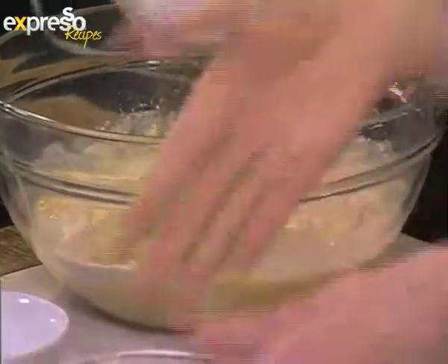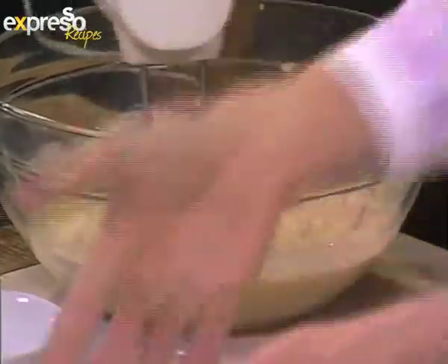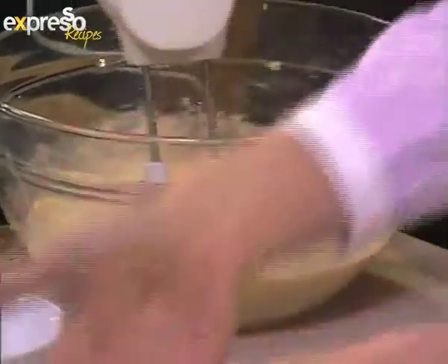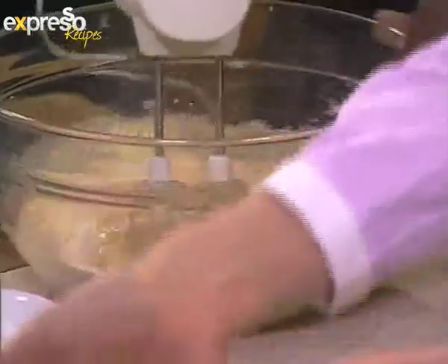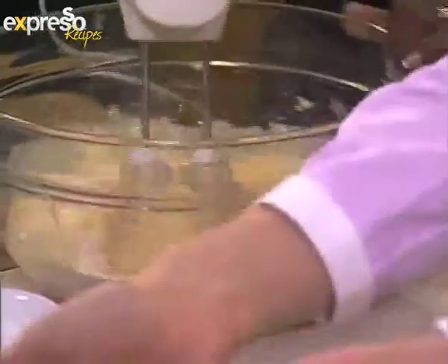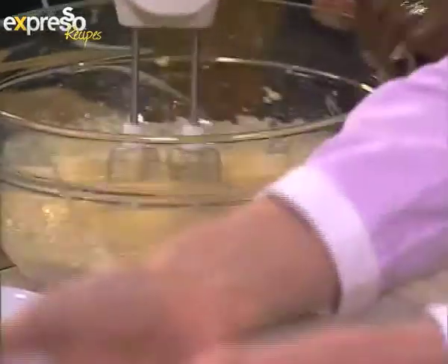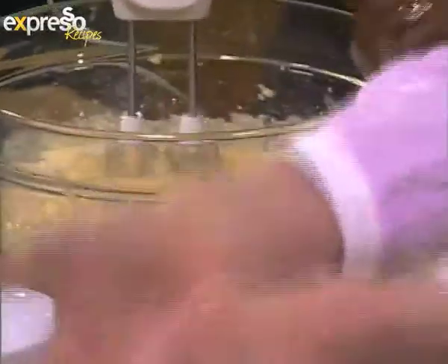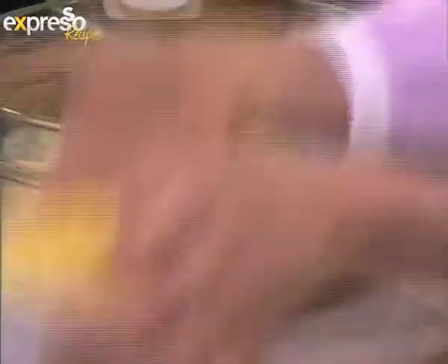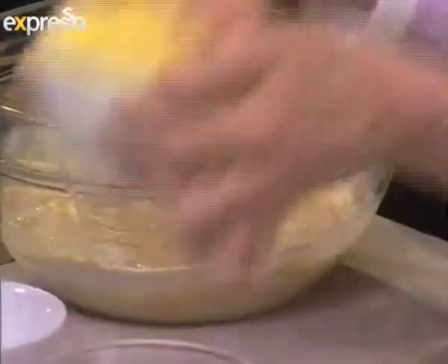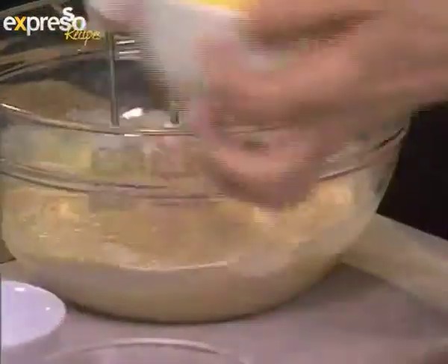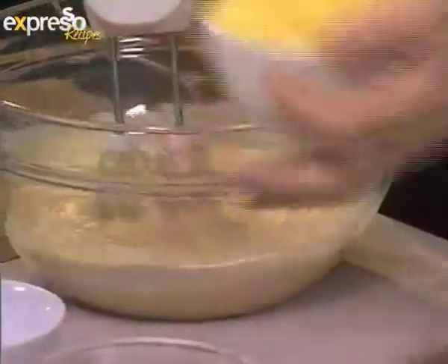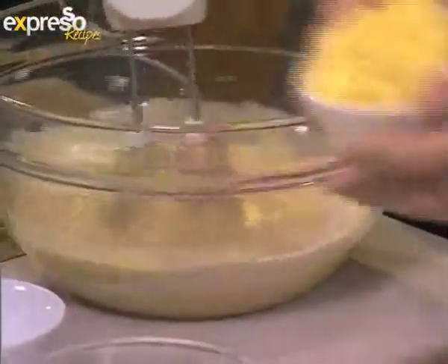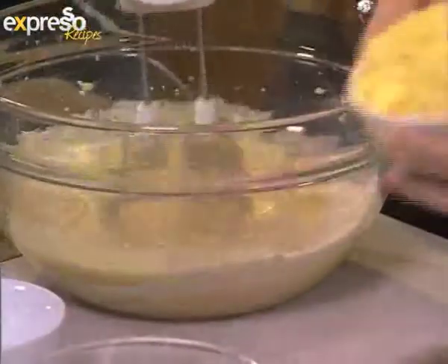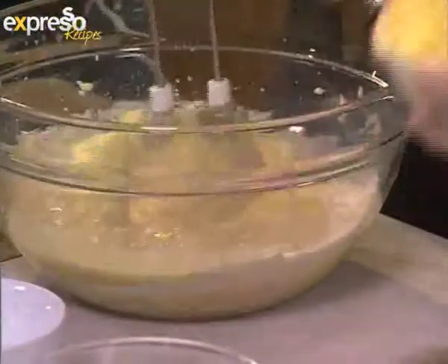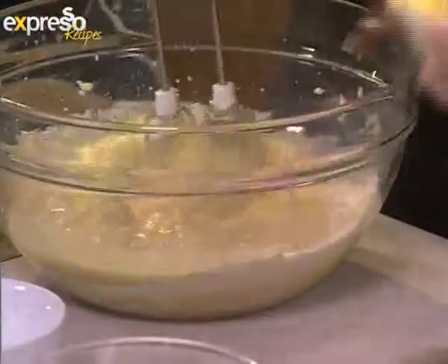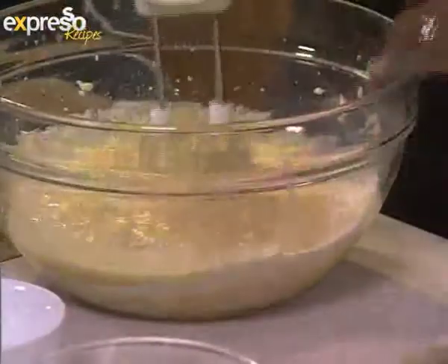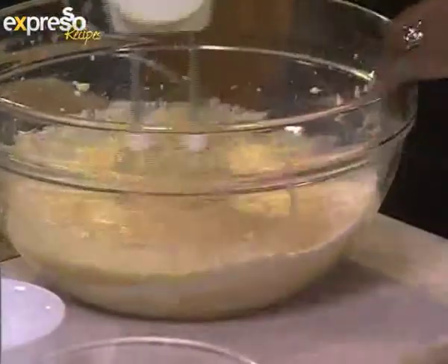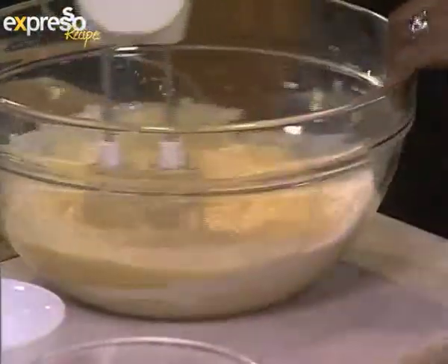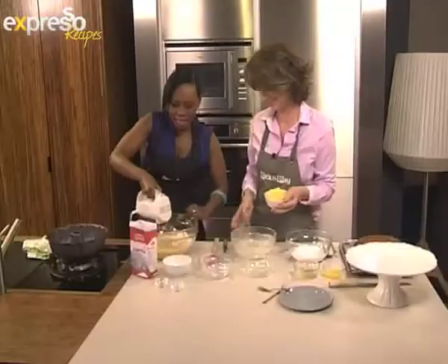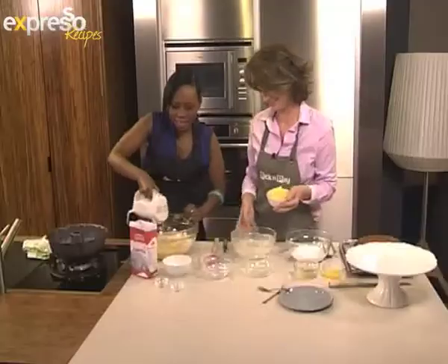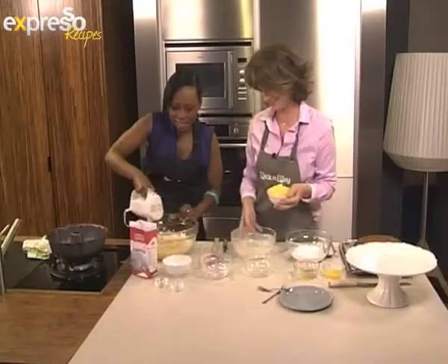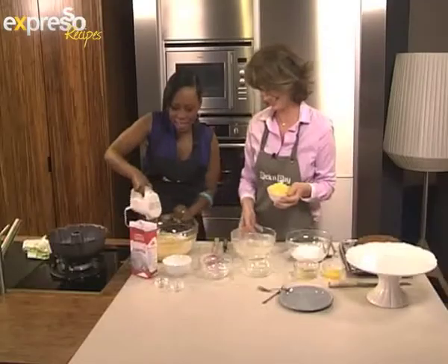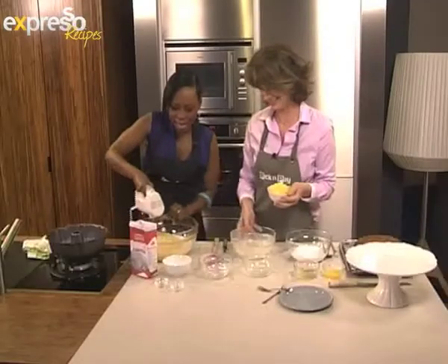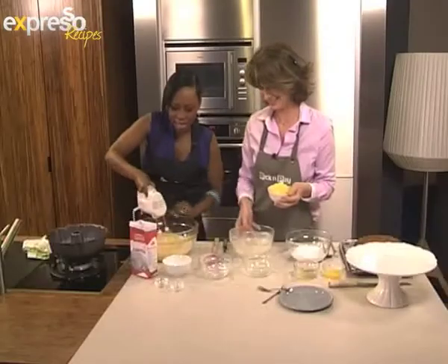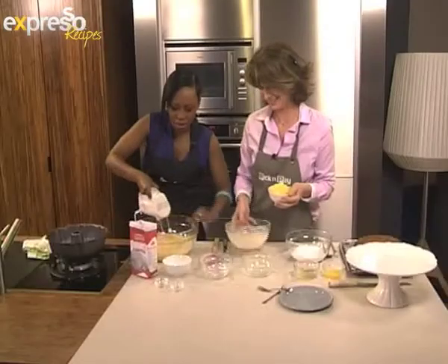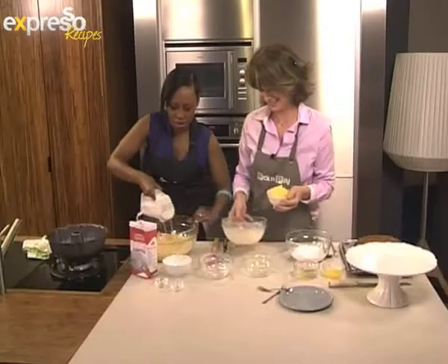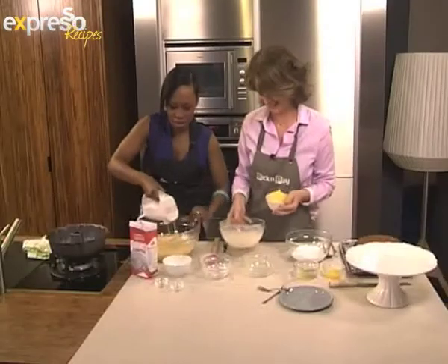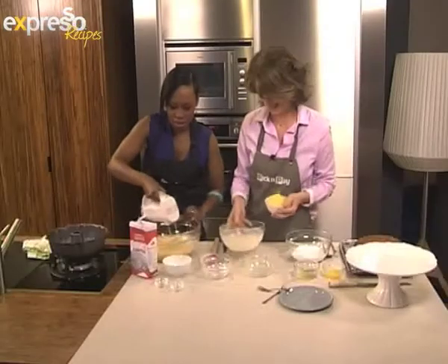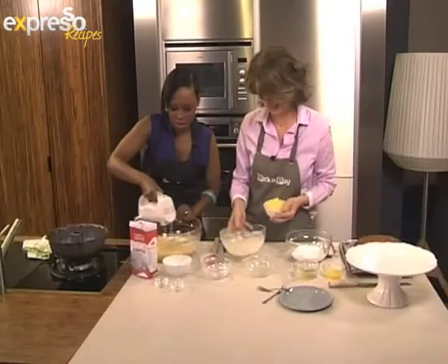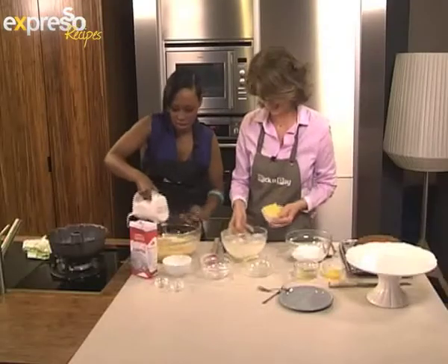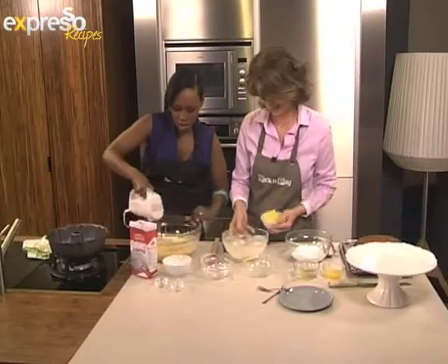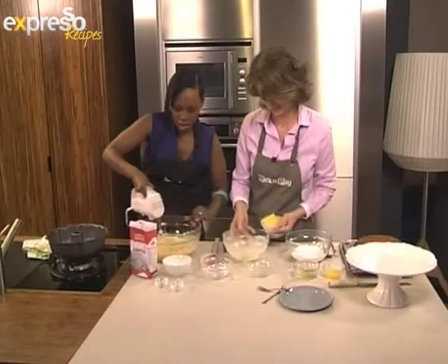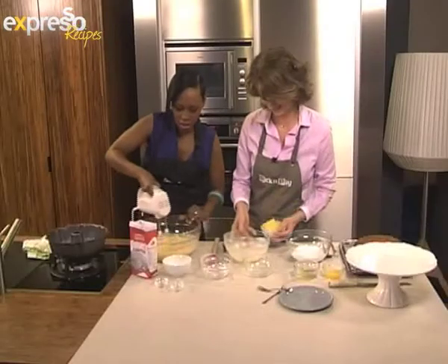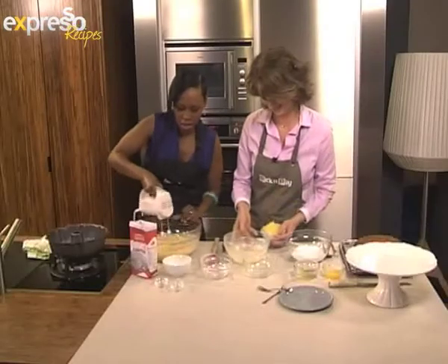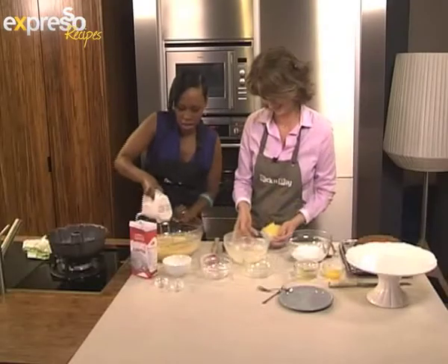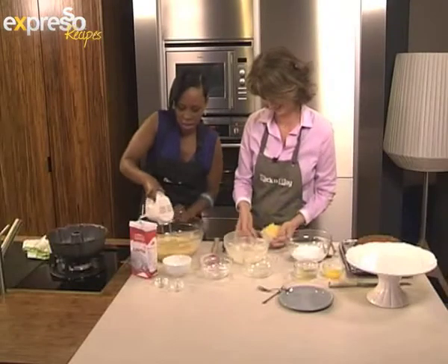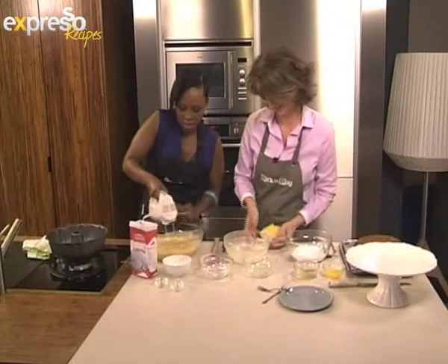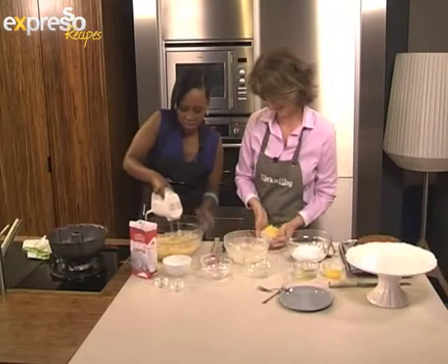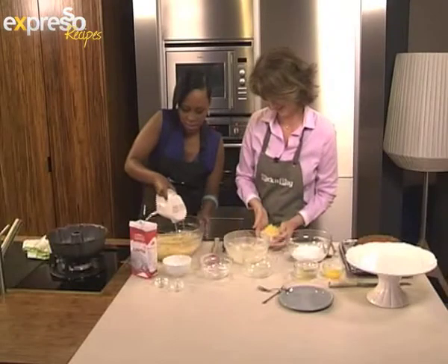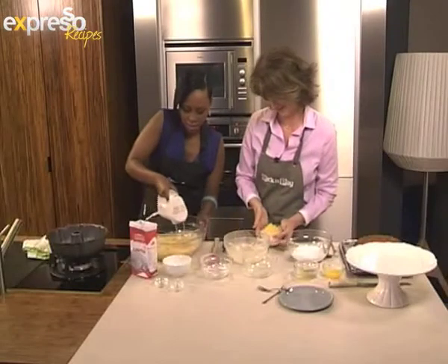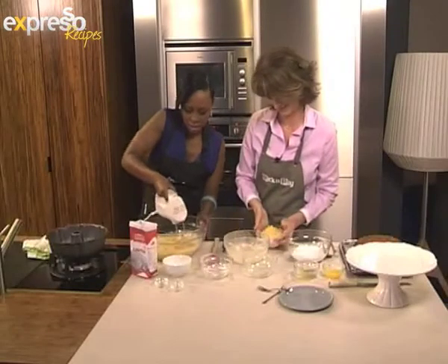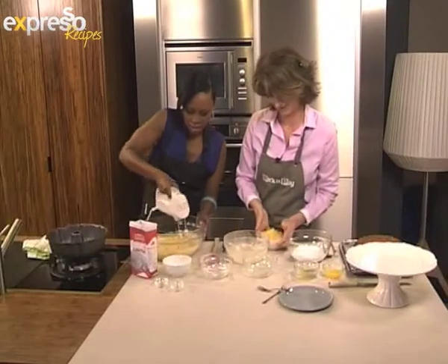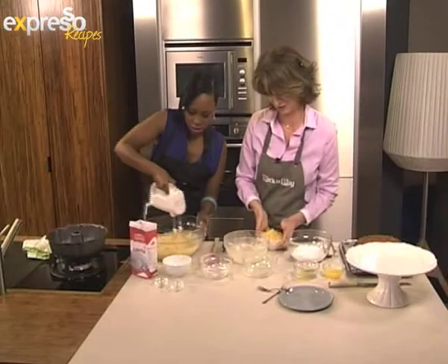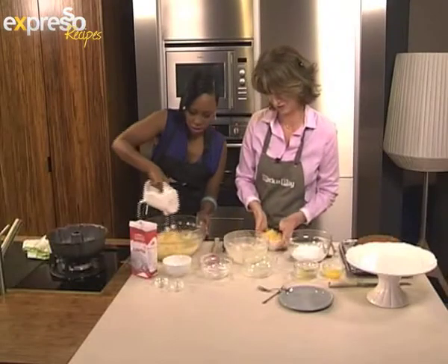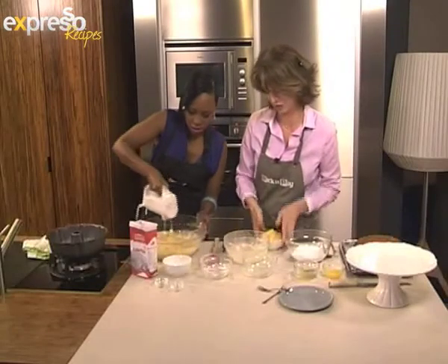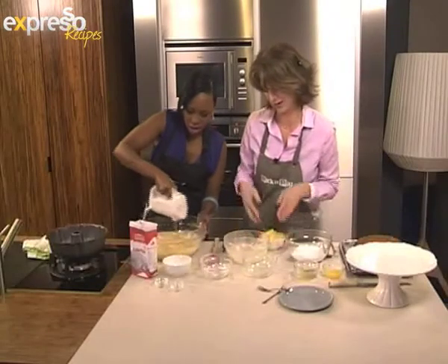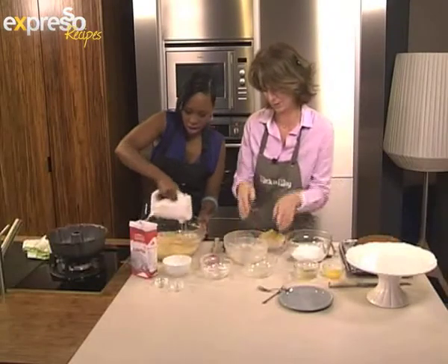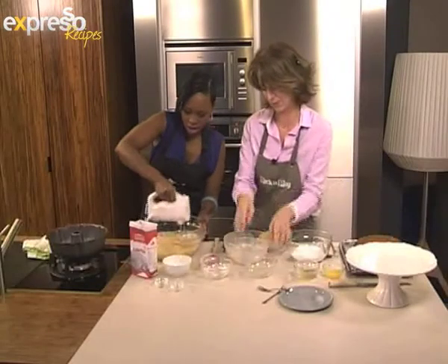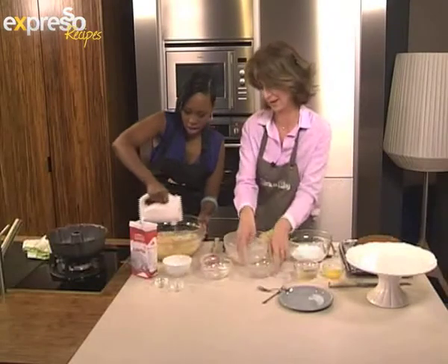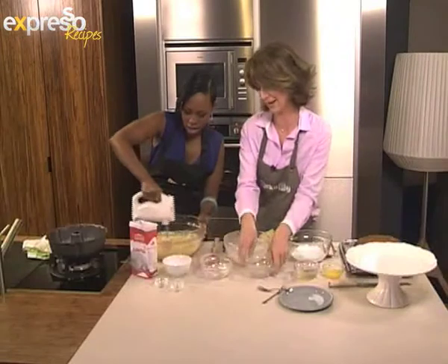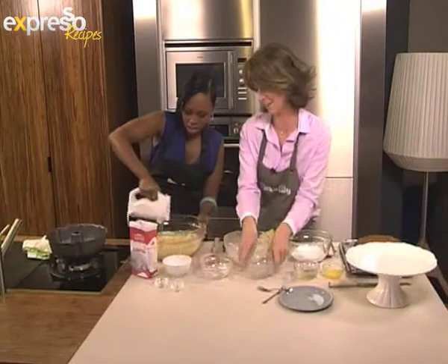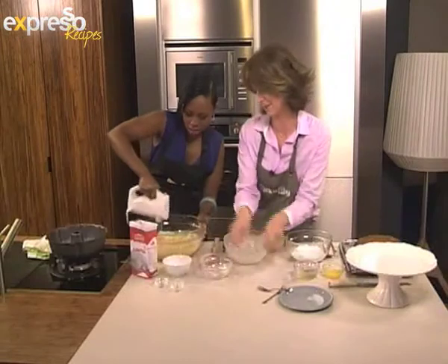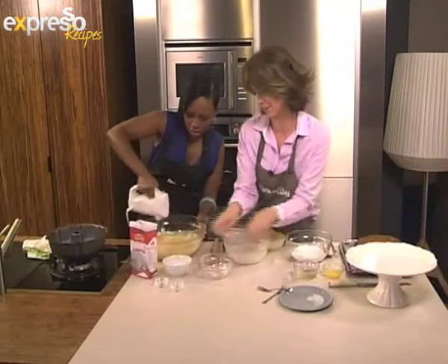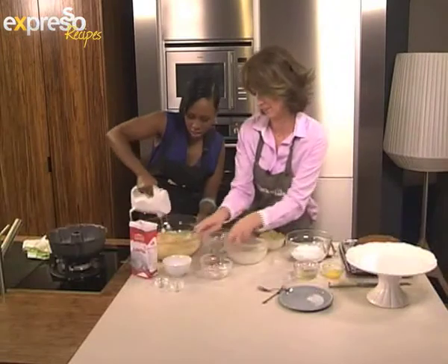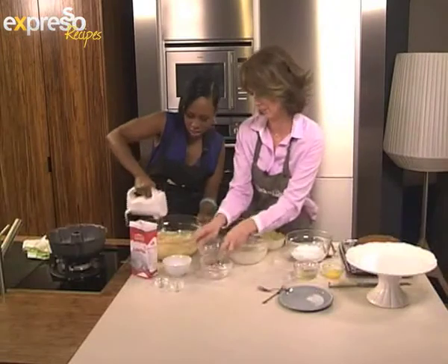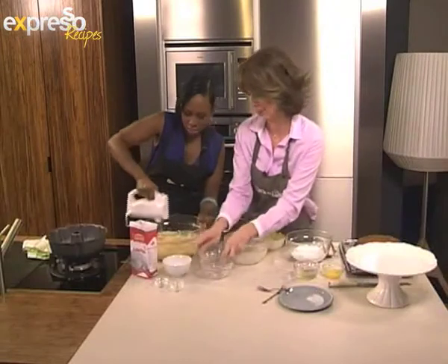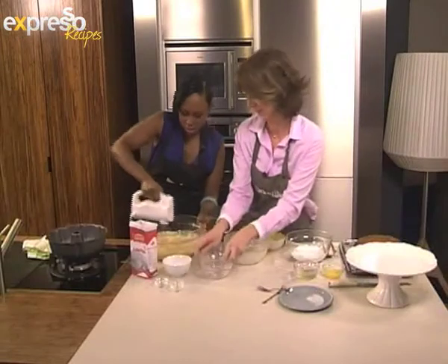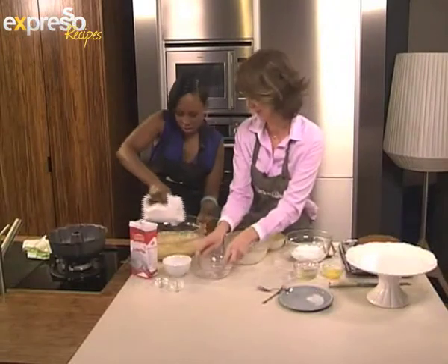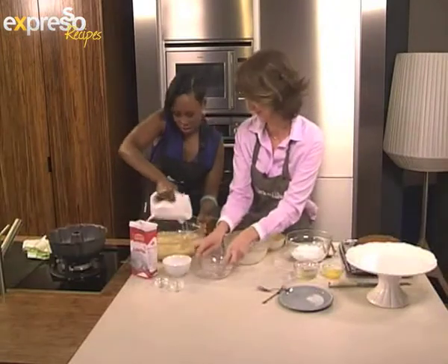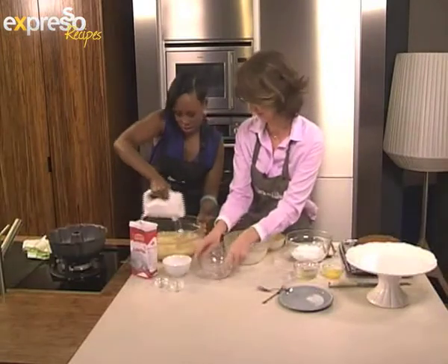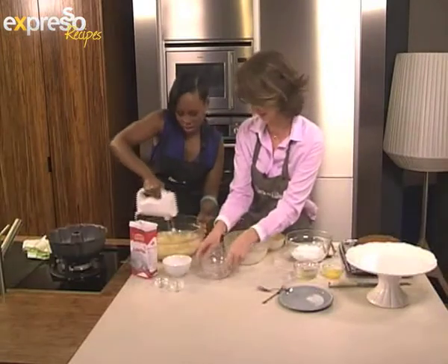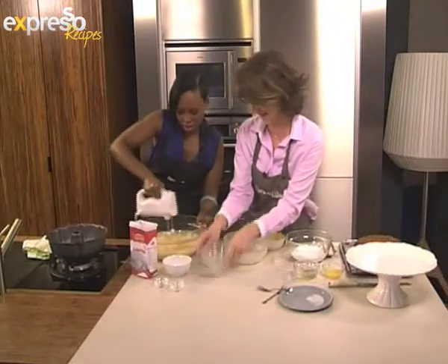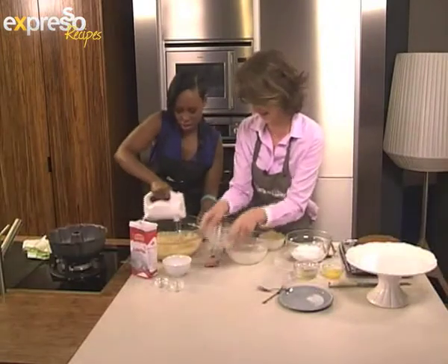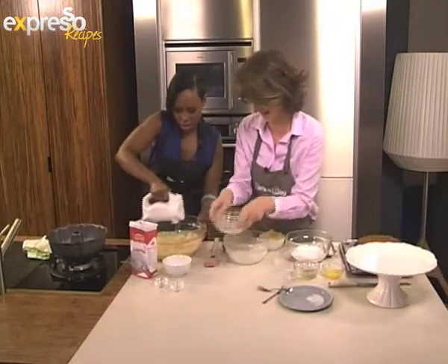We're doing it in stages — now I'm going to add the strained pineapple and mix this all together.